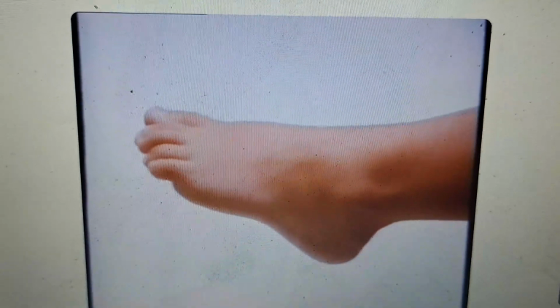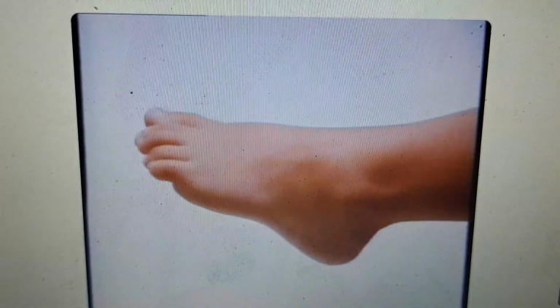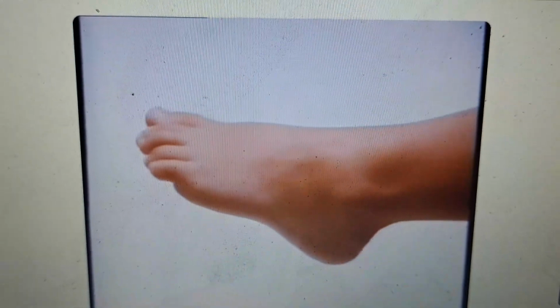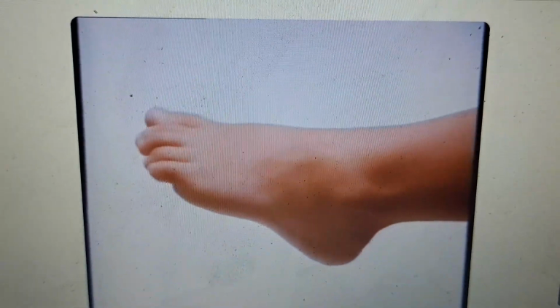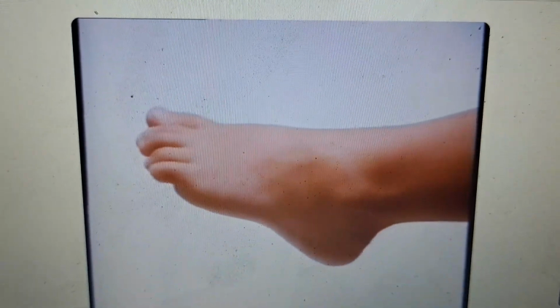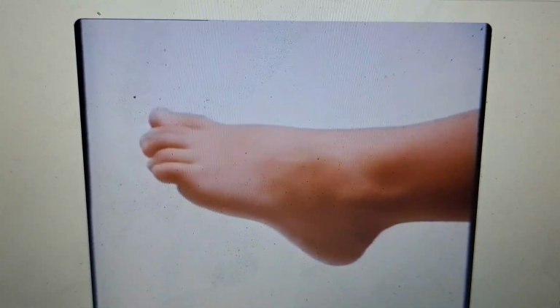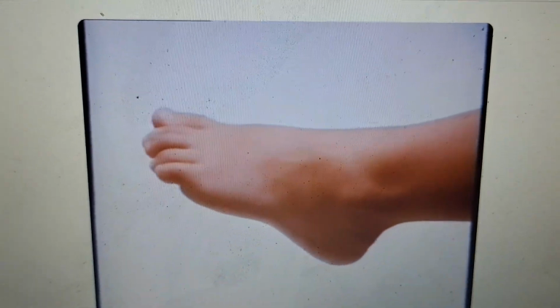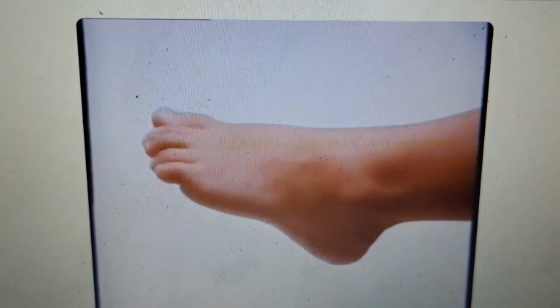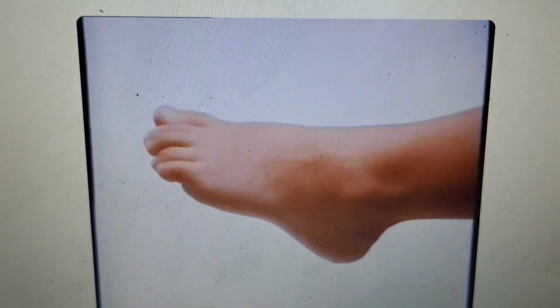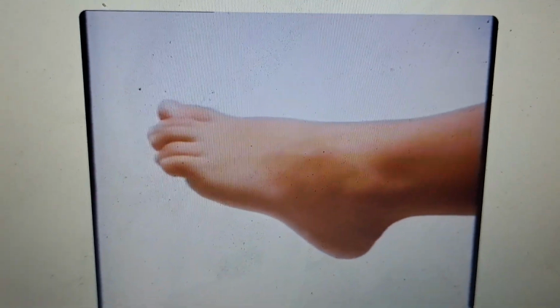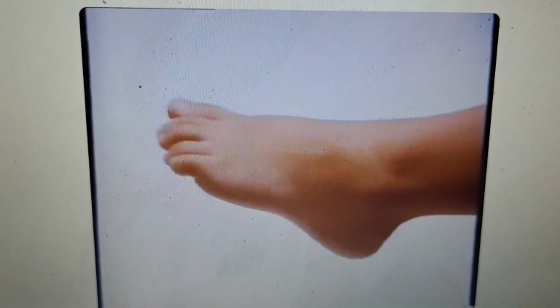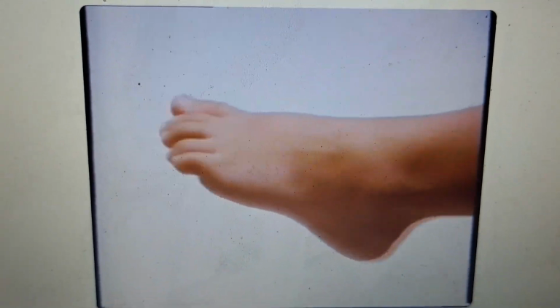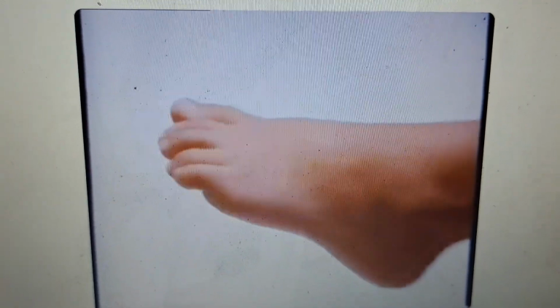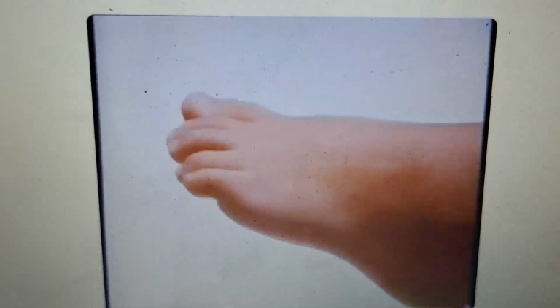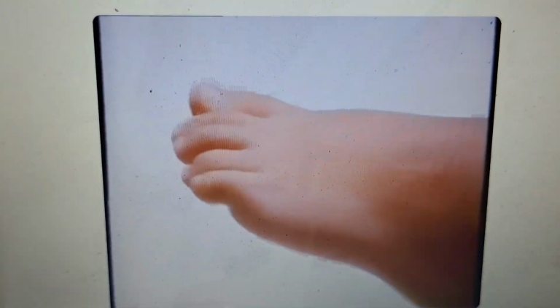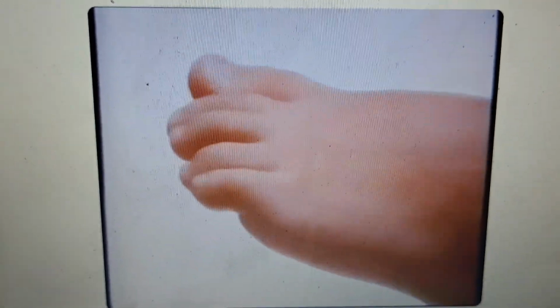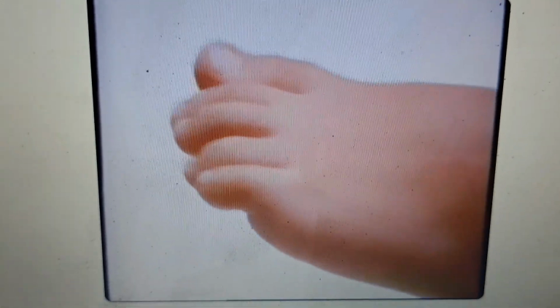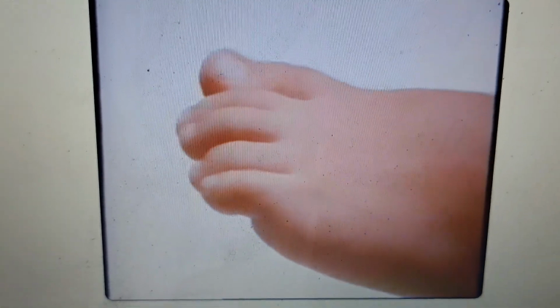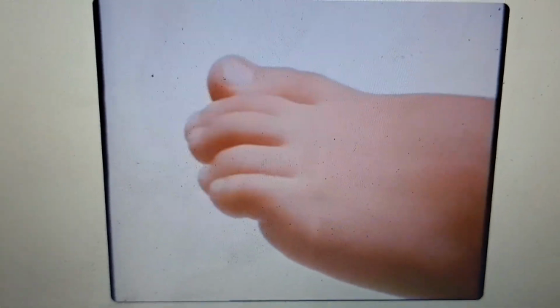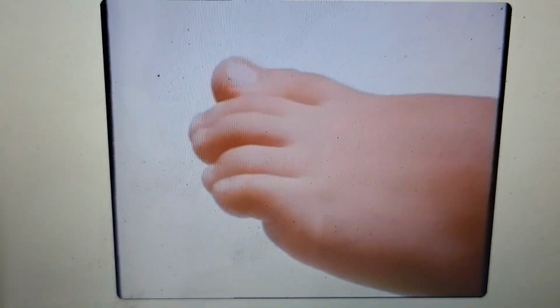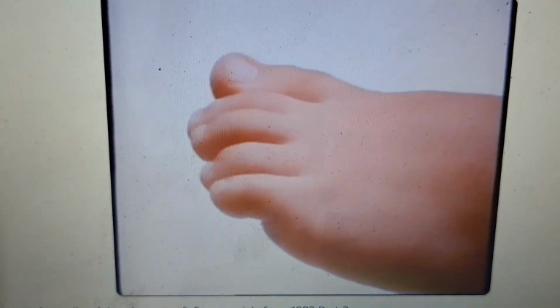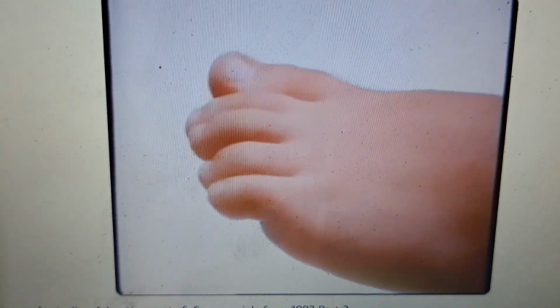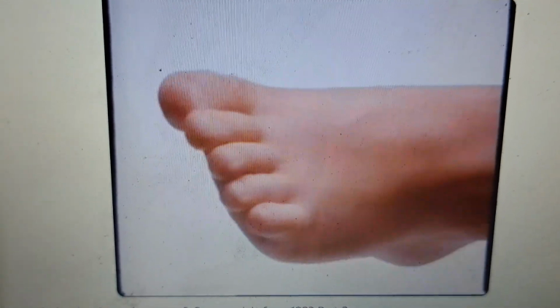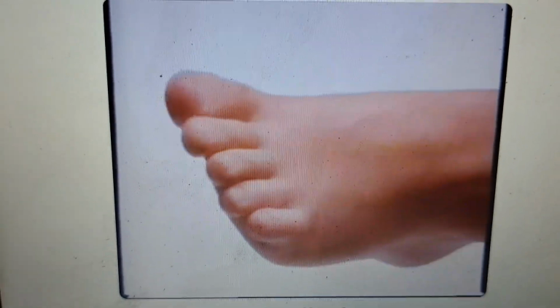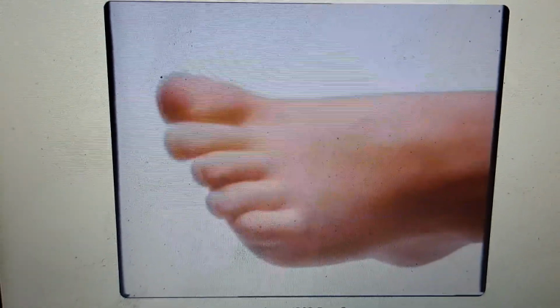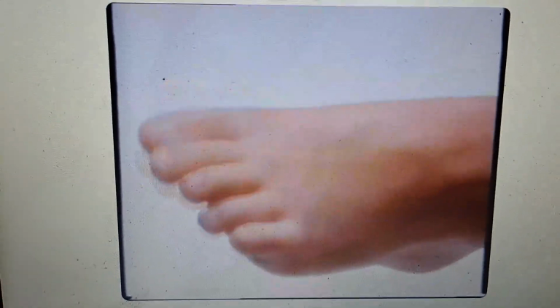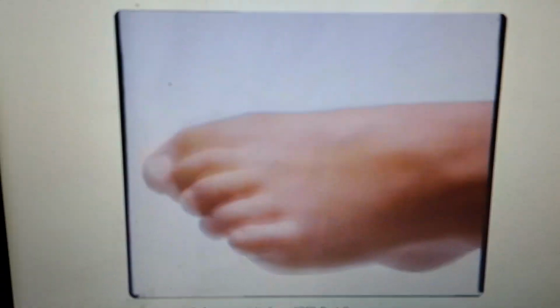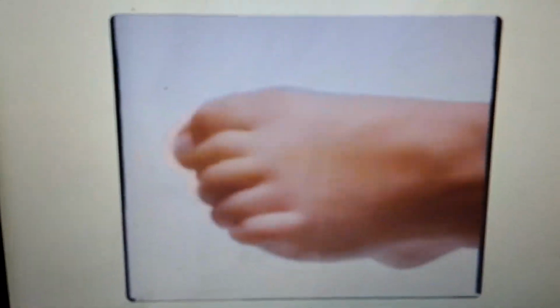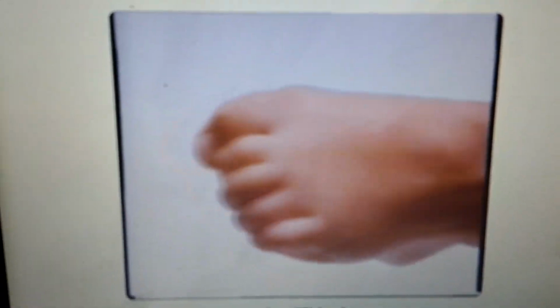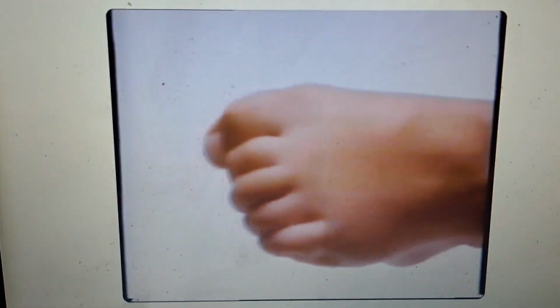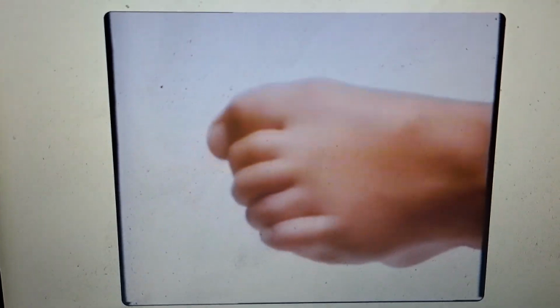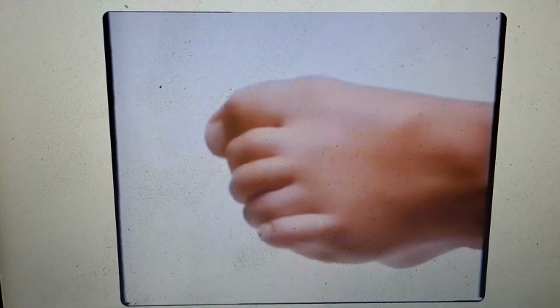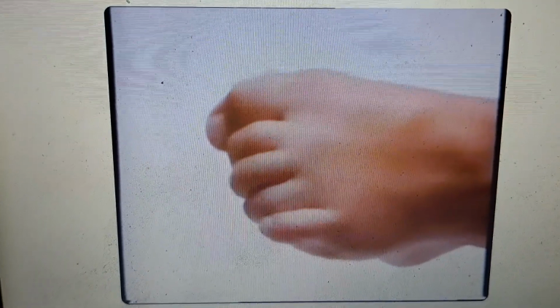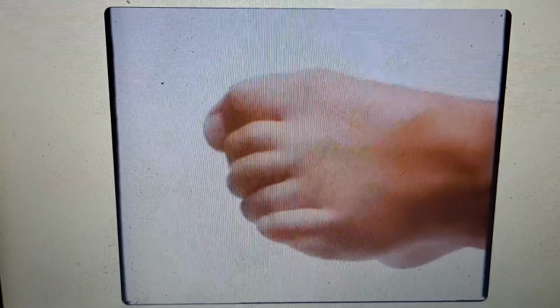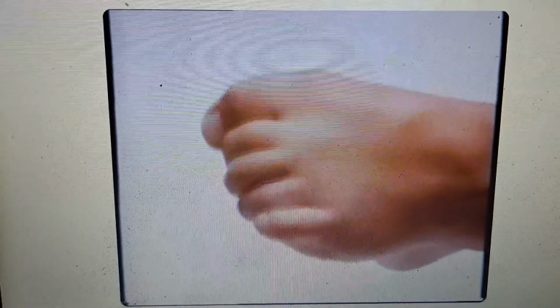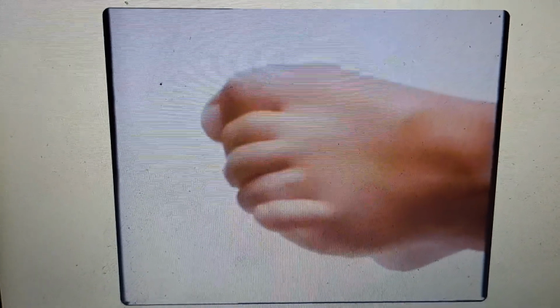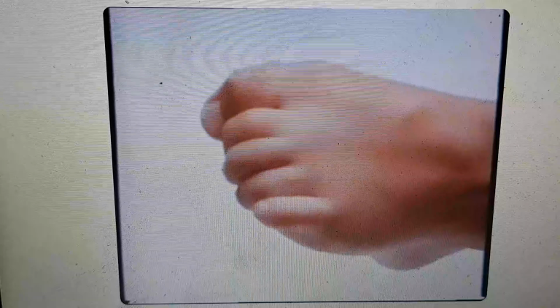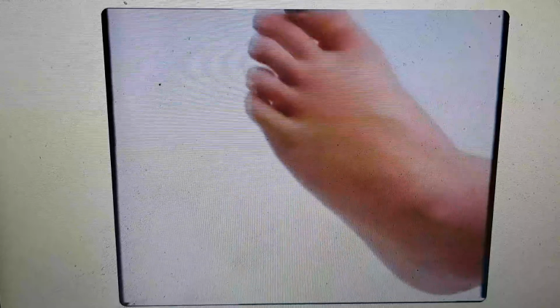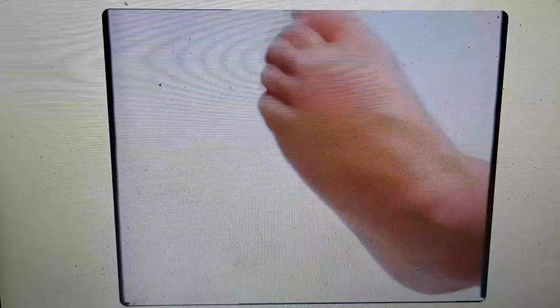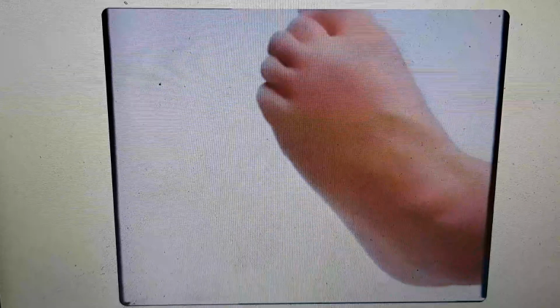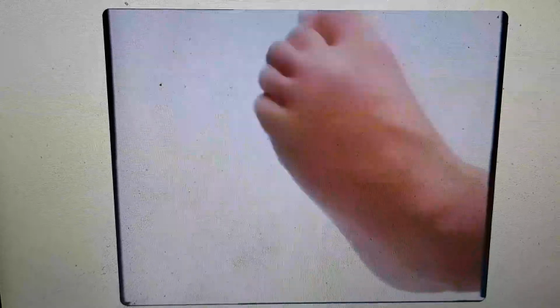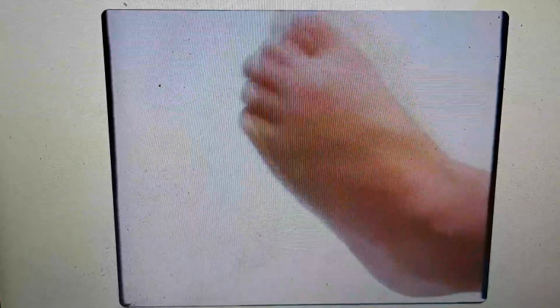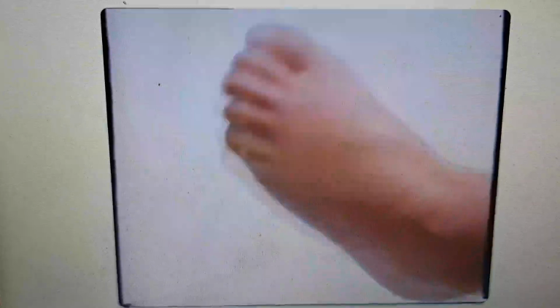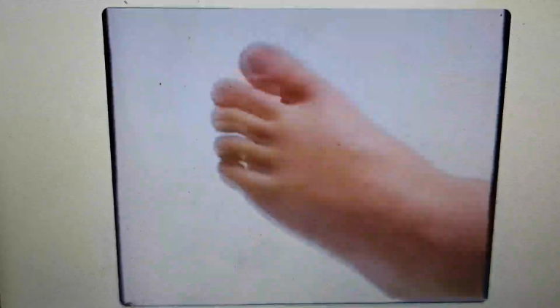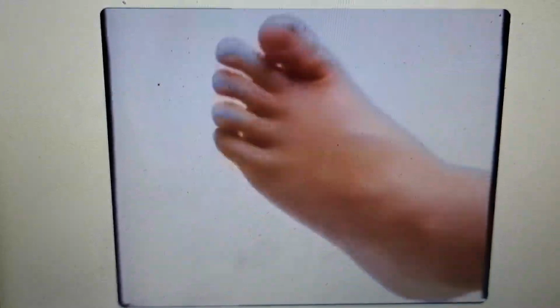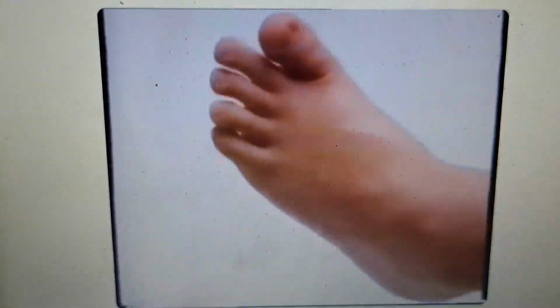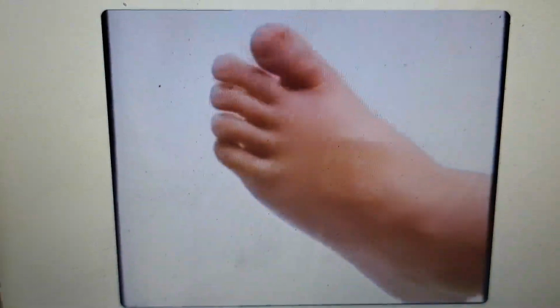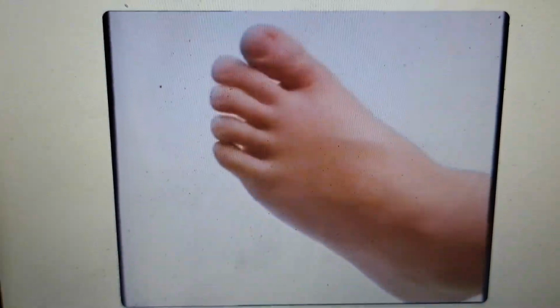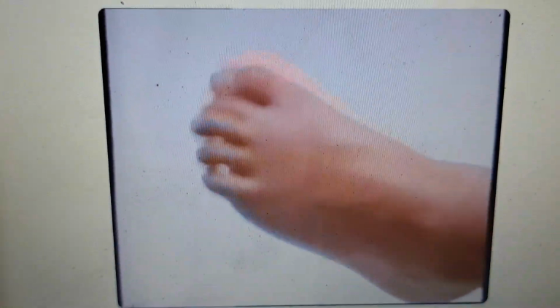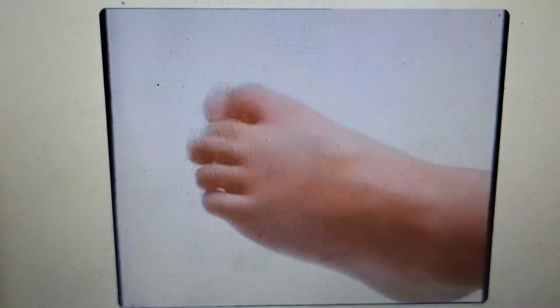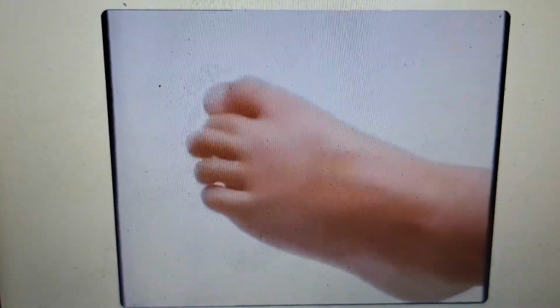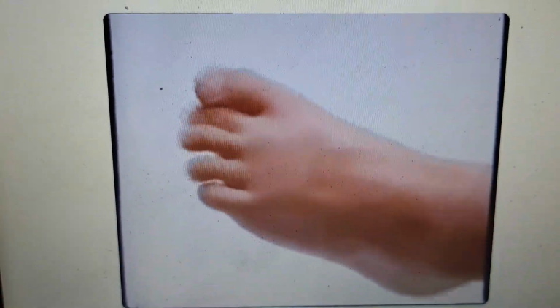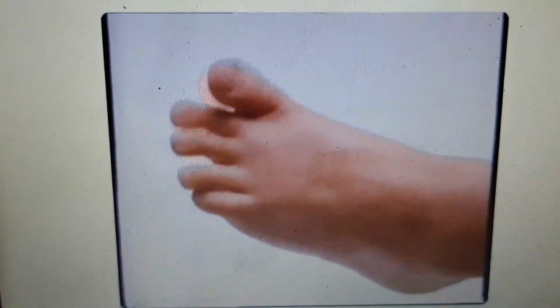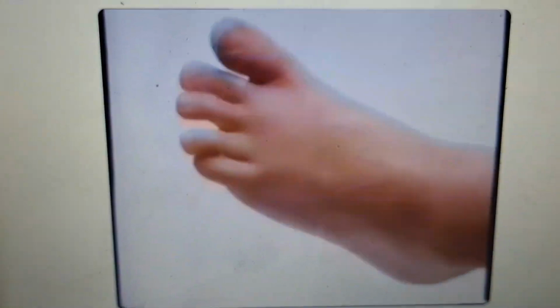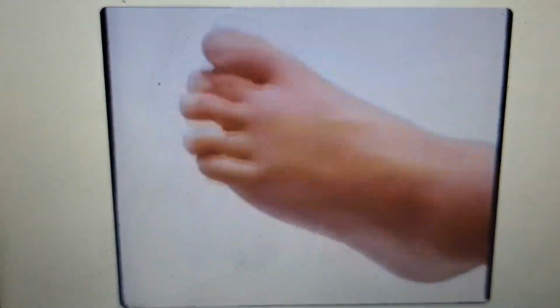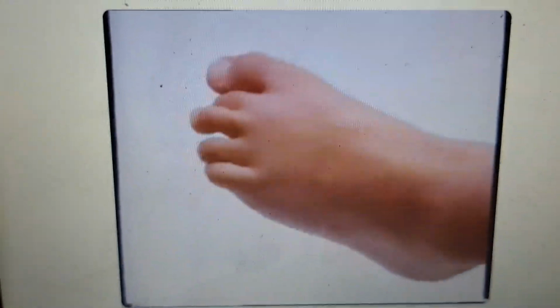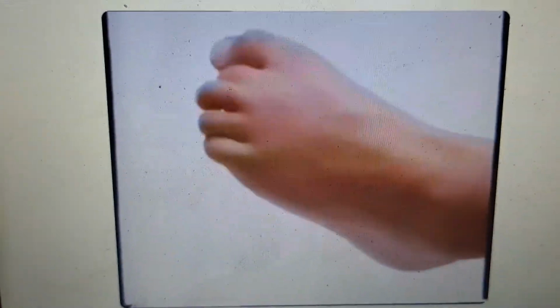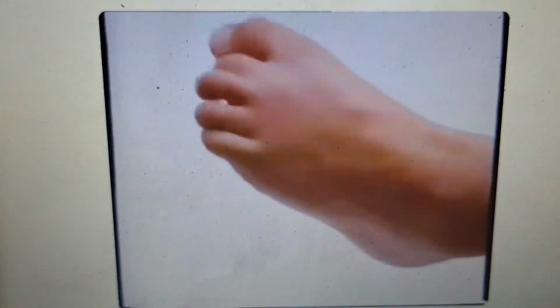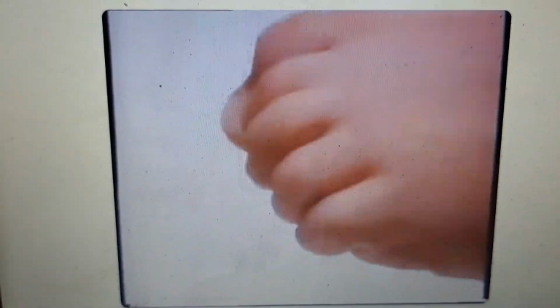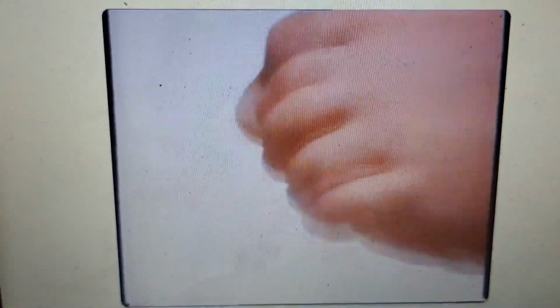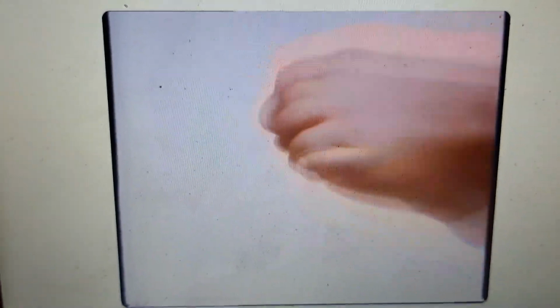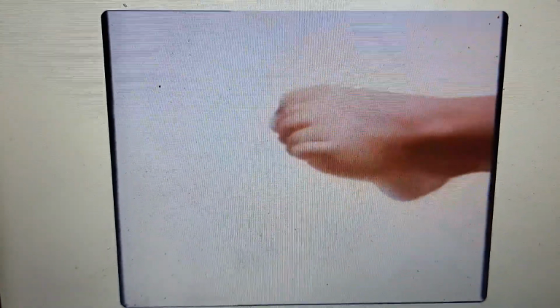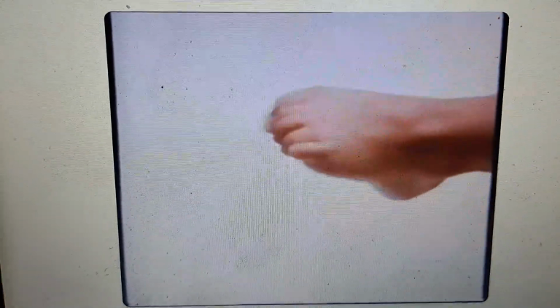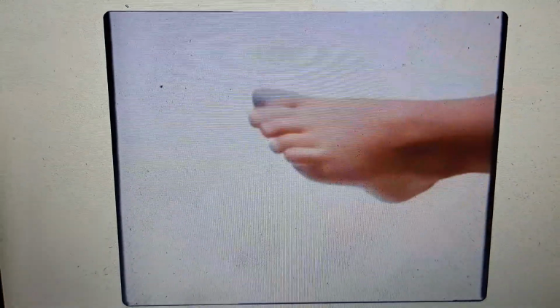Lots of kids' shoes restrict growing feet, don't allow the foot to breathe, and don't give proper grip.